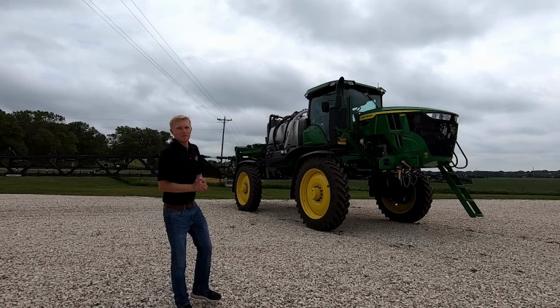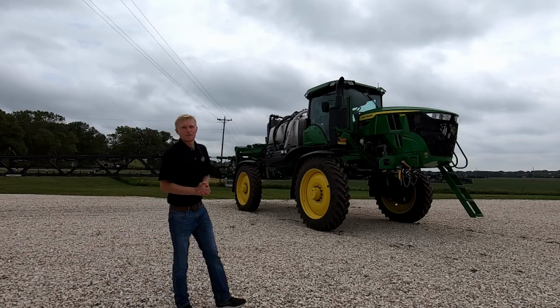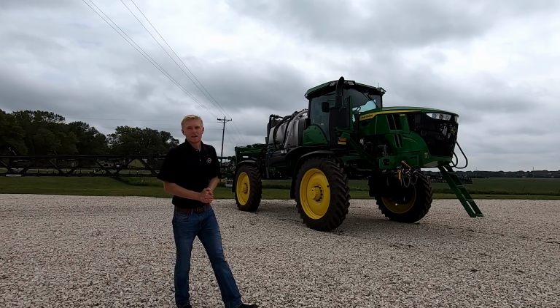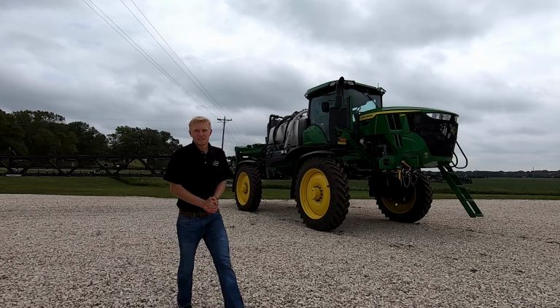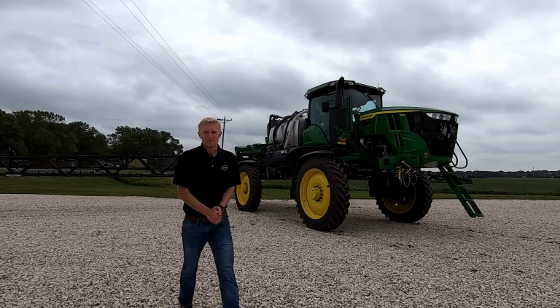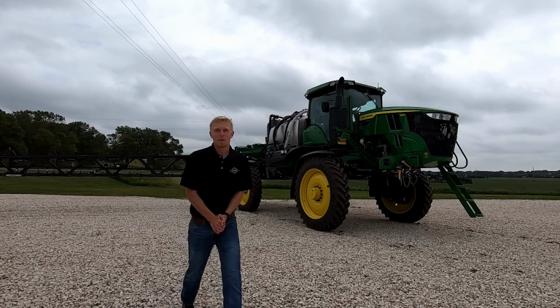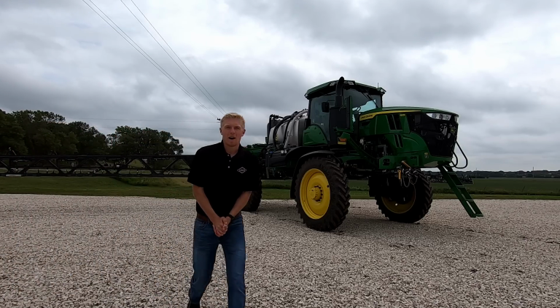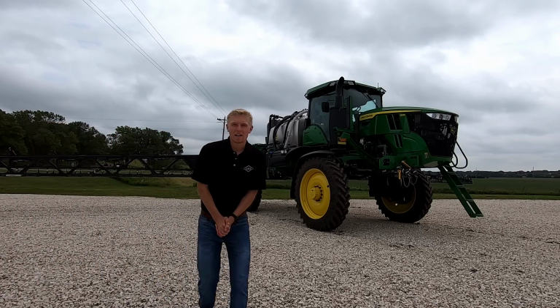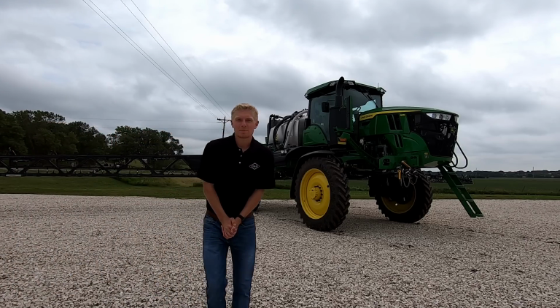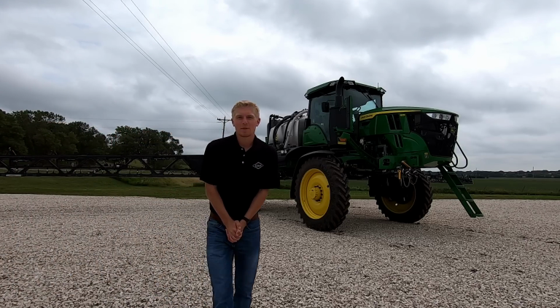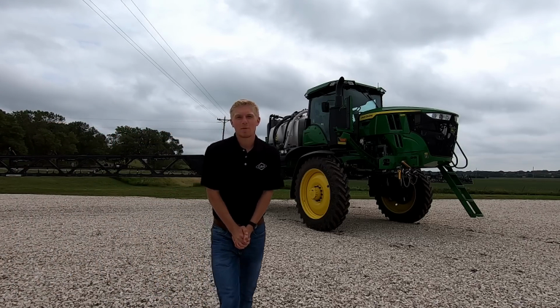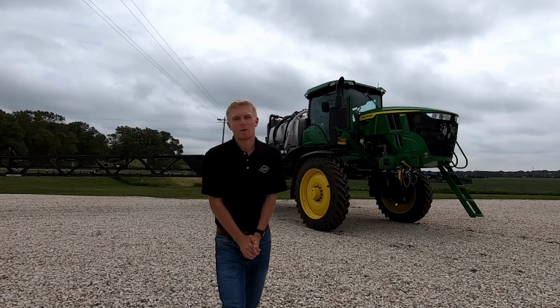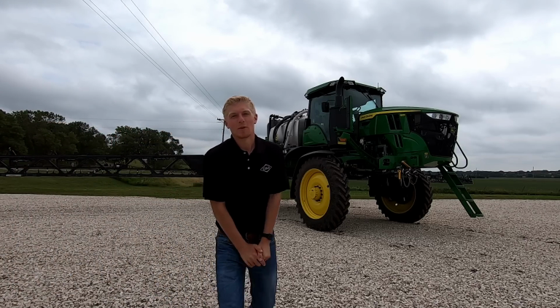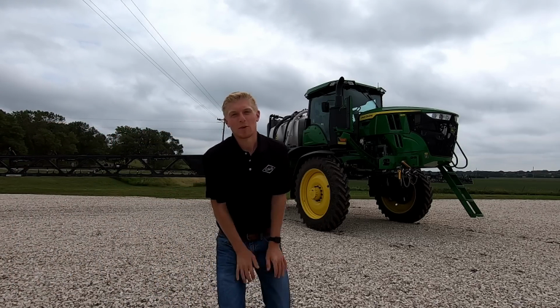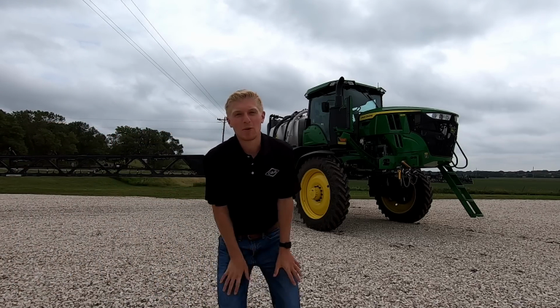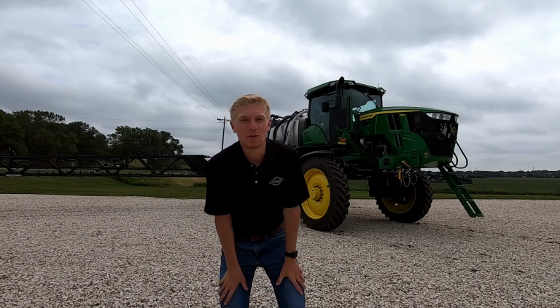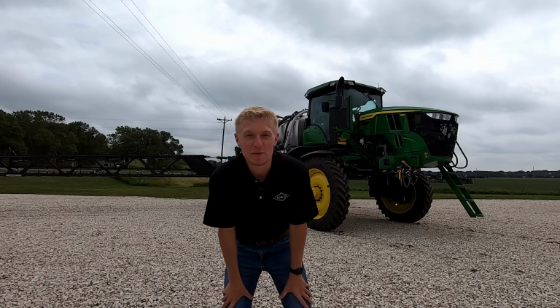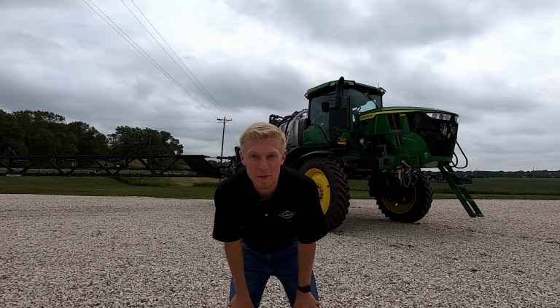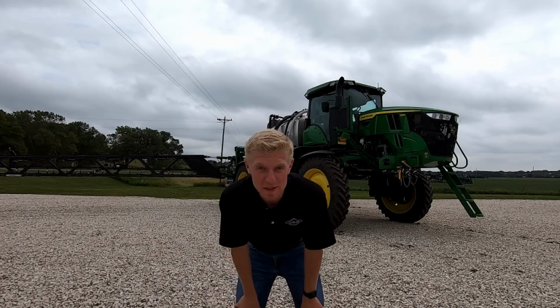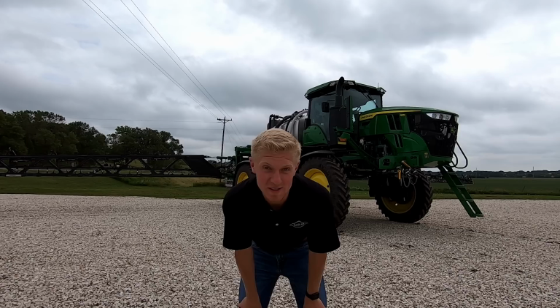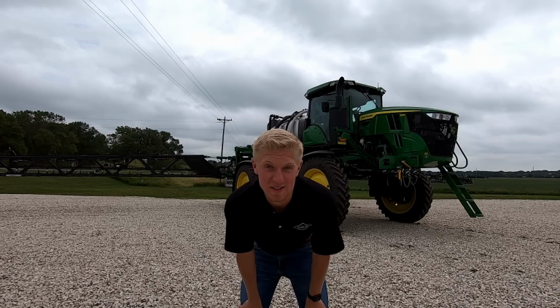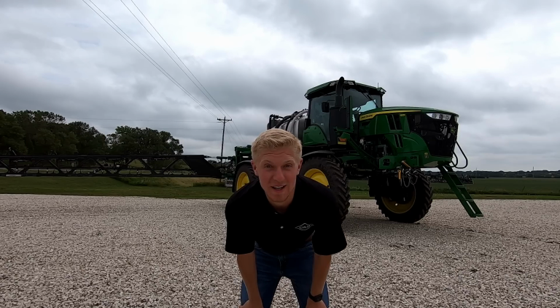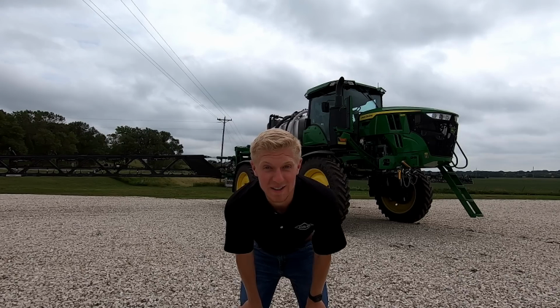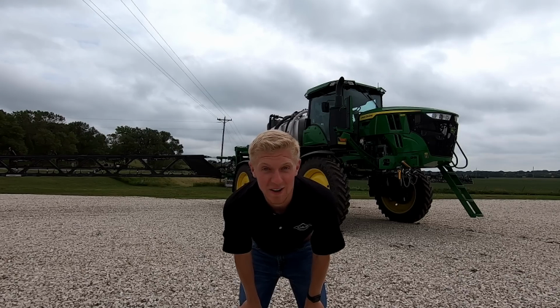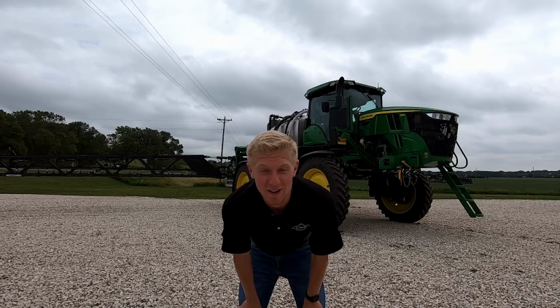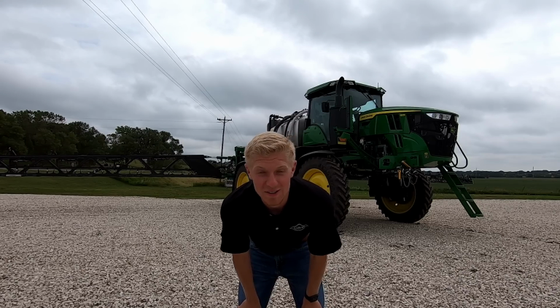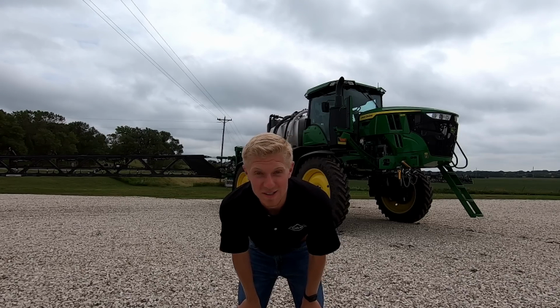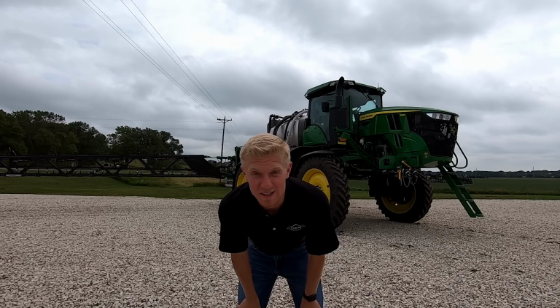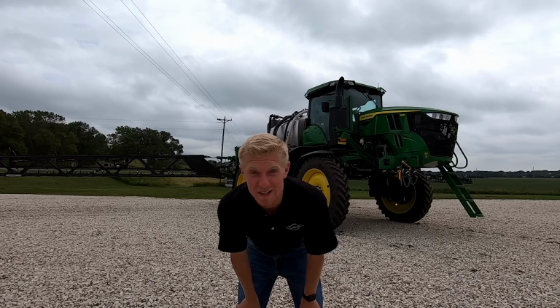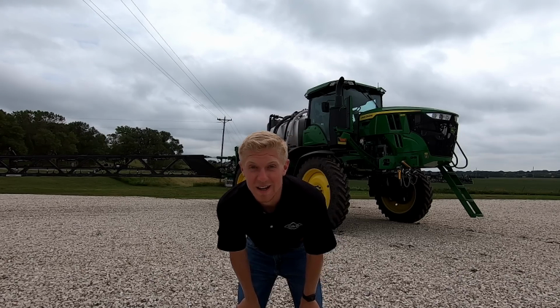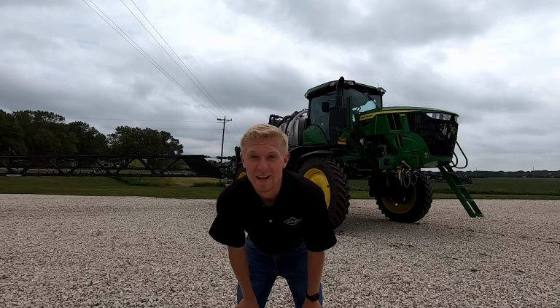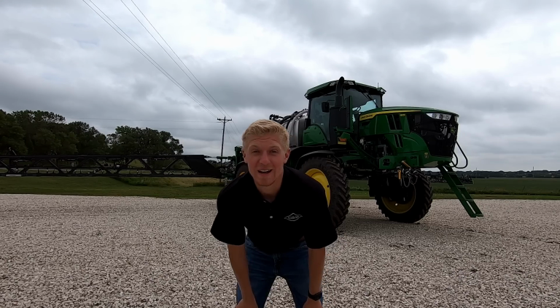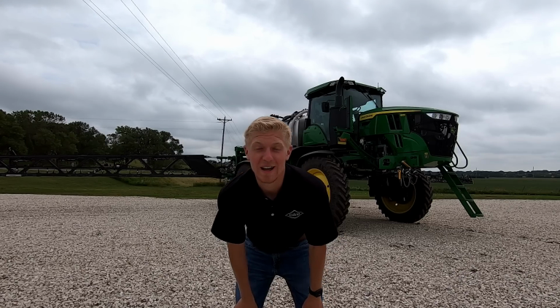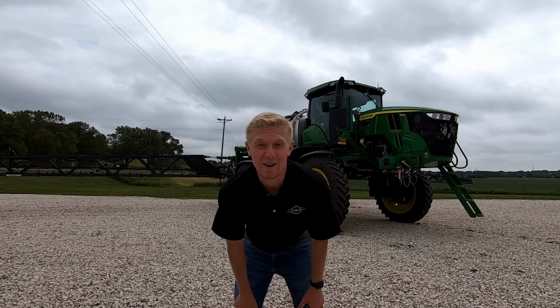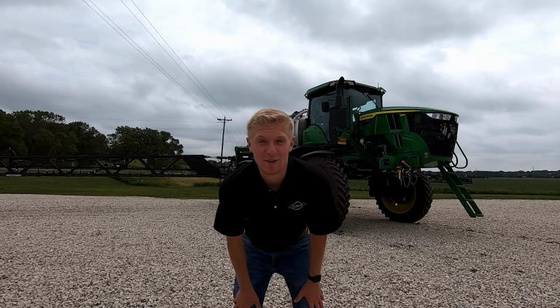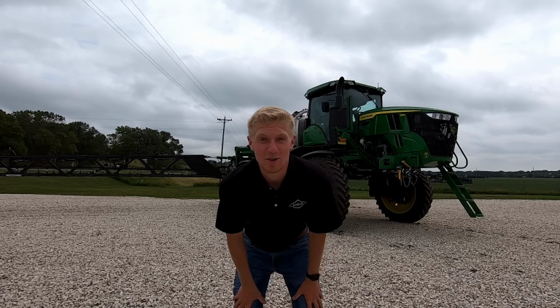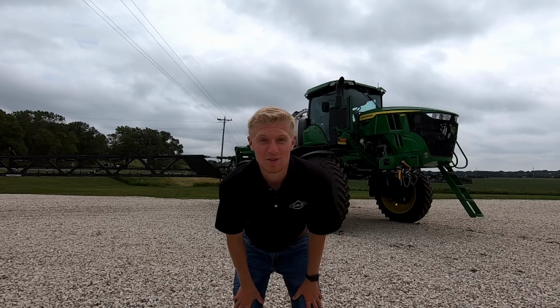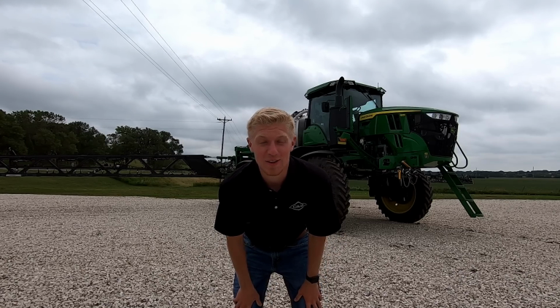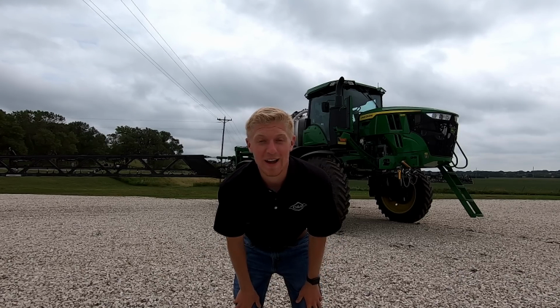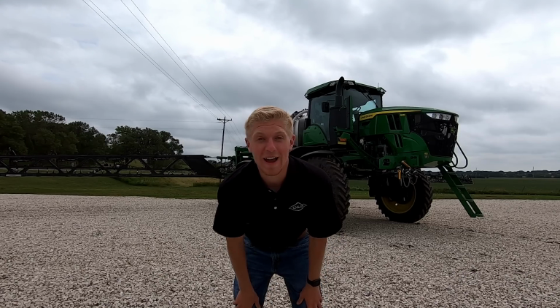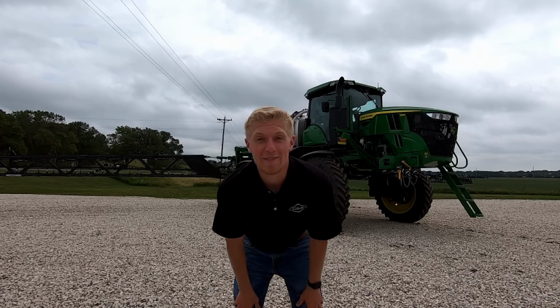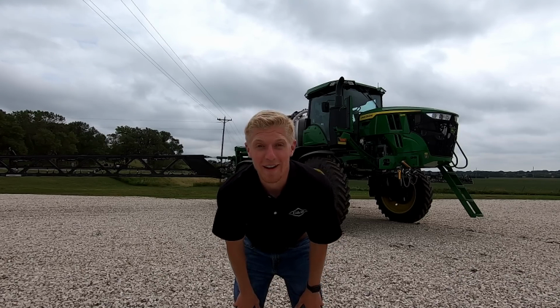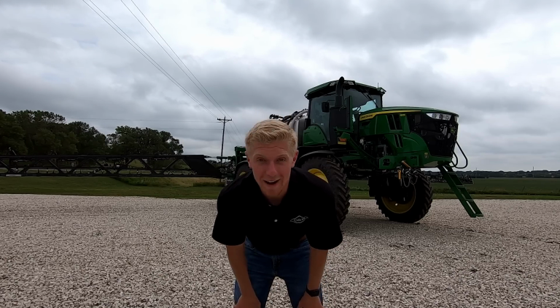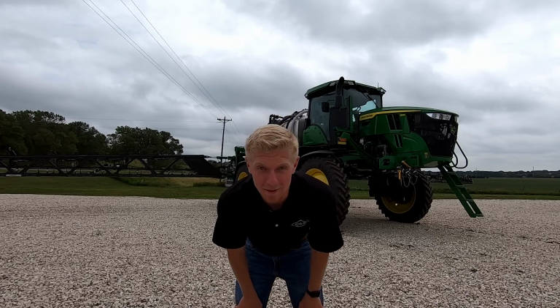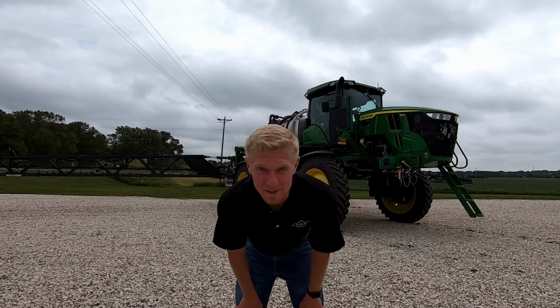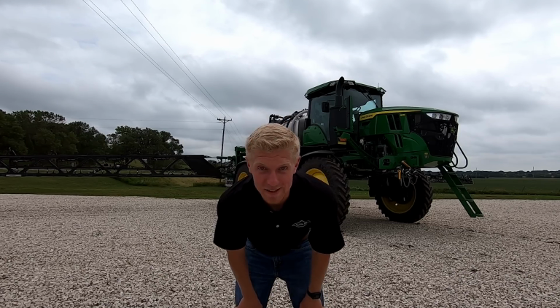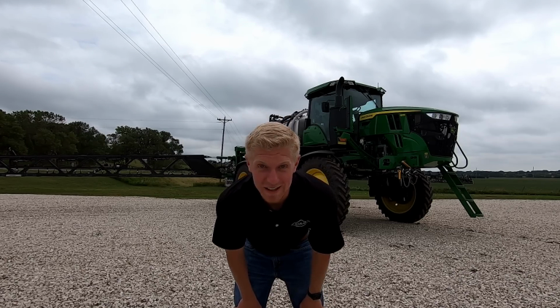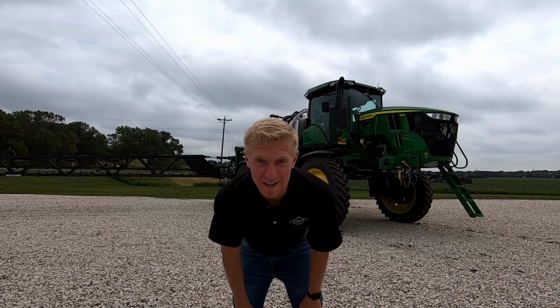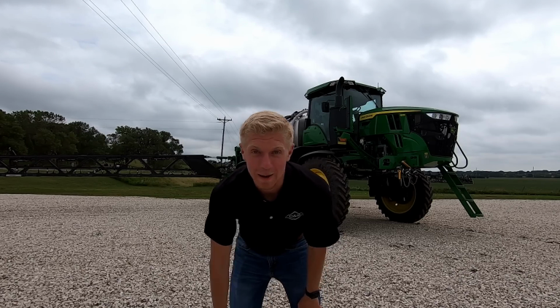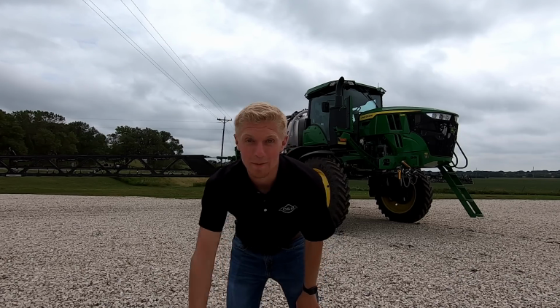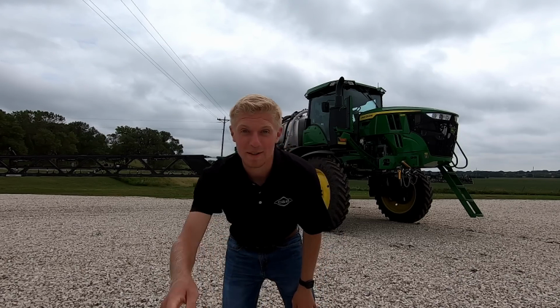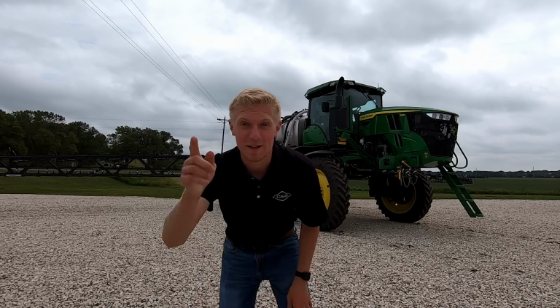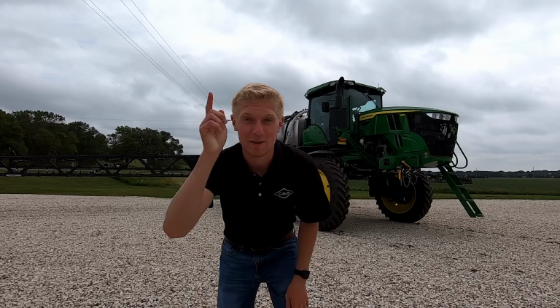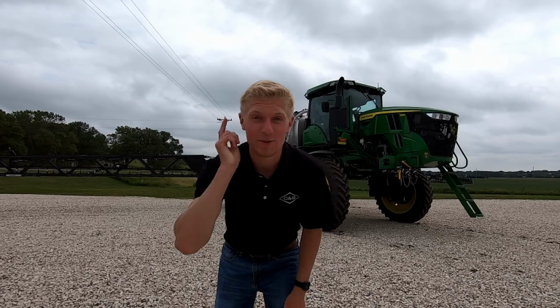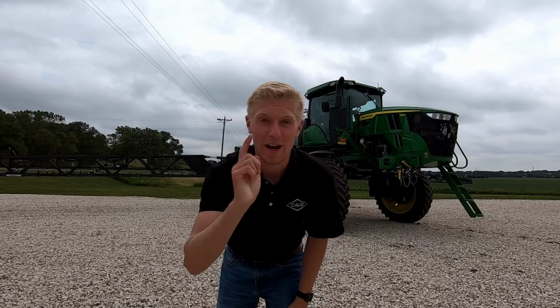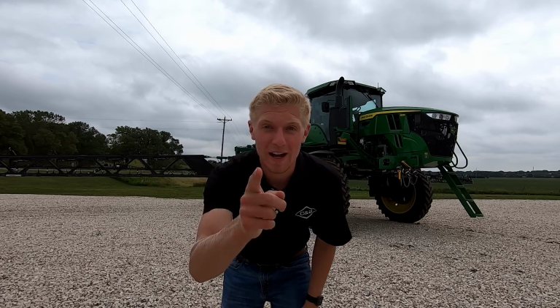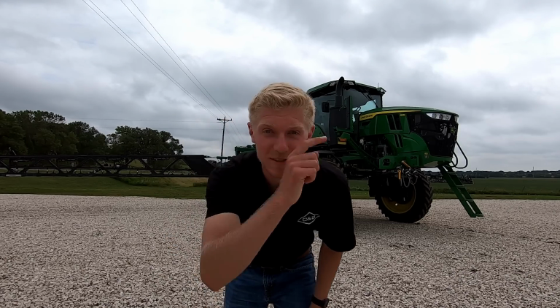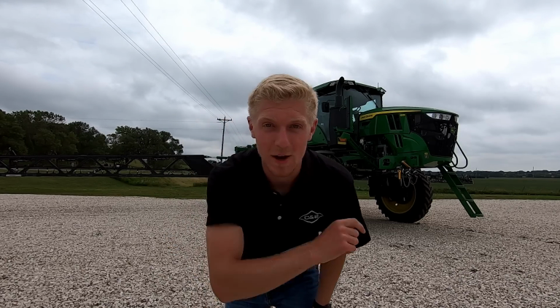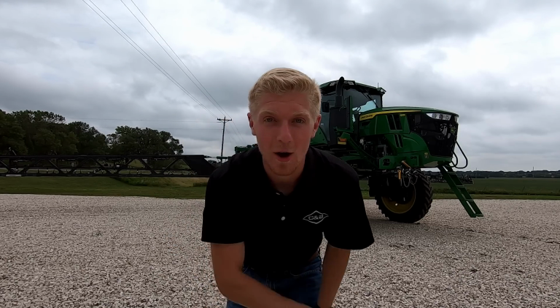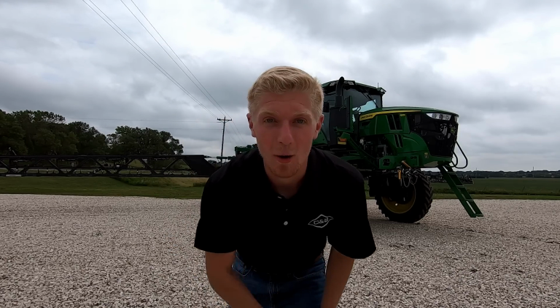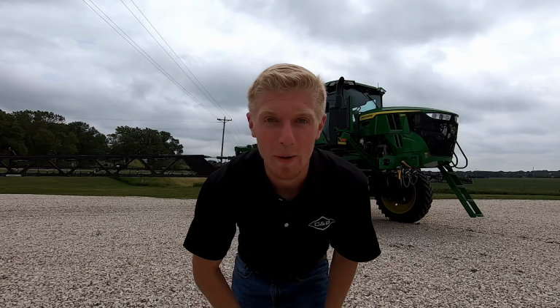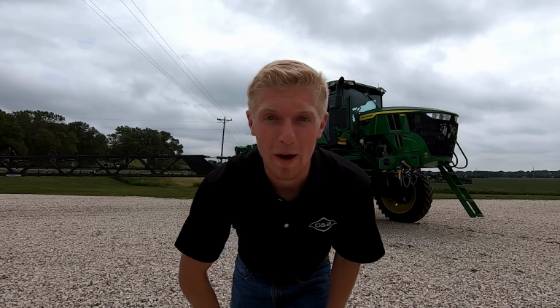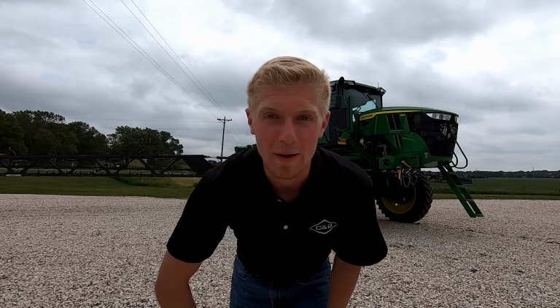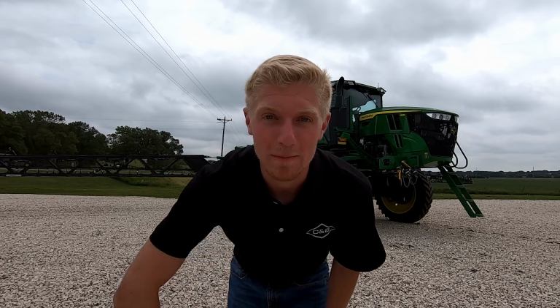This is possibly one of the coolest pieces of technology in agriculture that I have ever seen, and I'm going to tell you guys all about it.